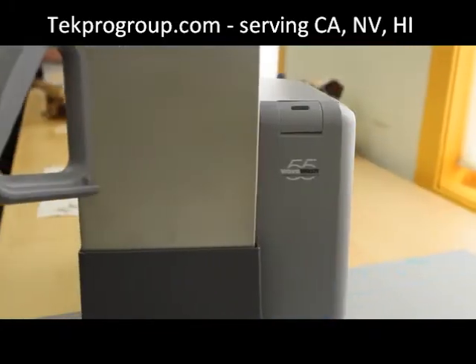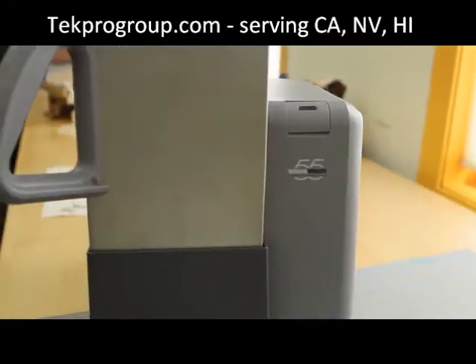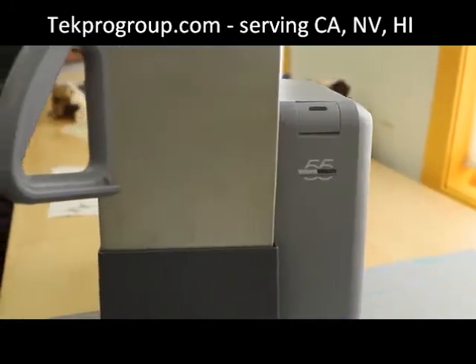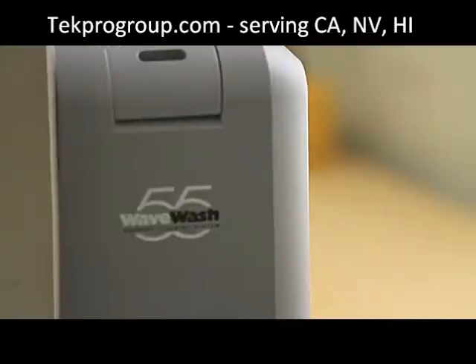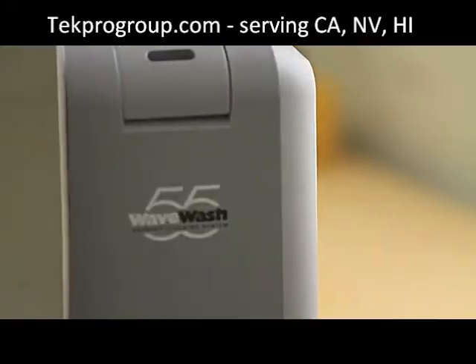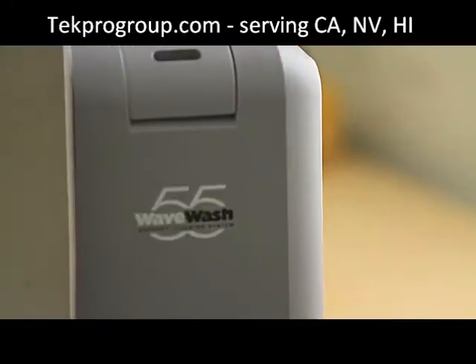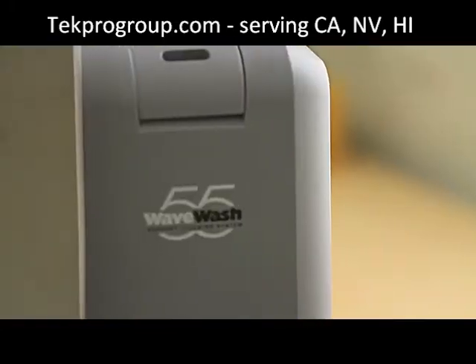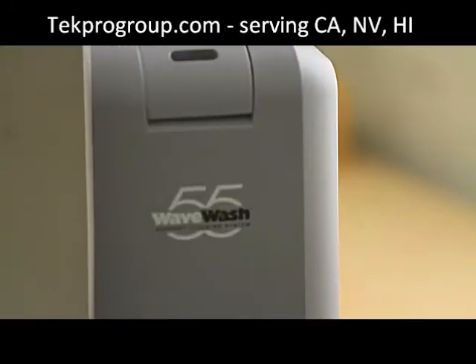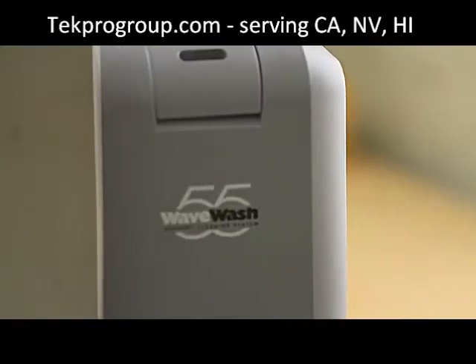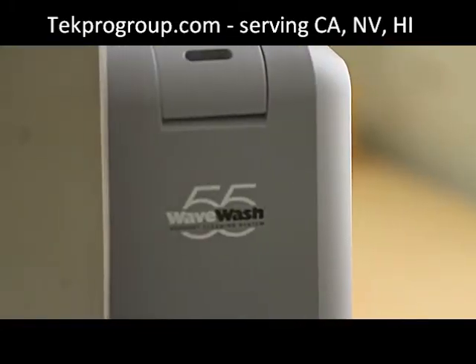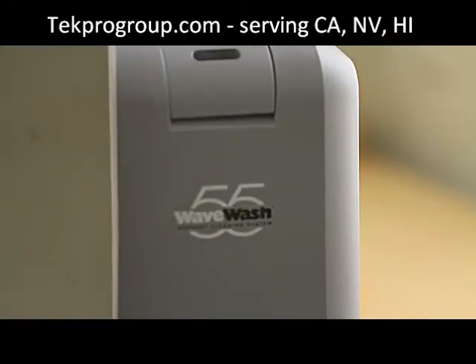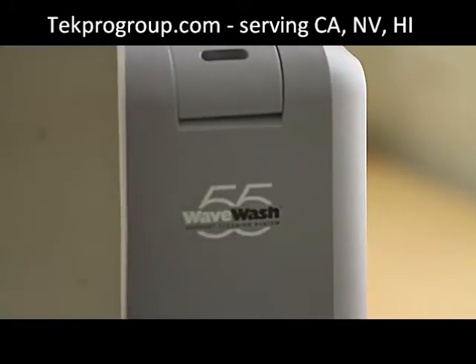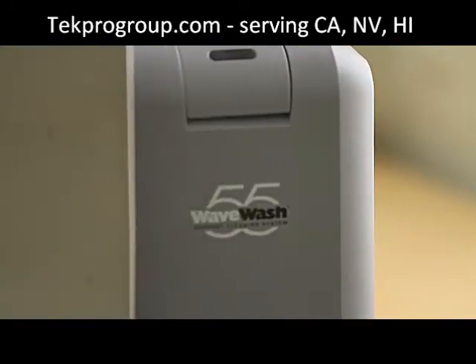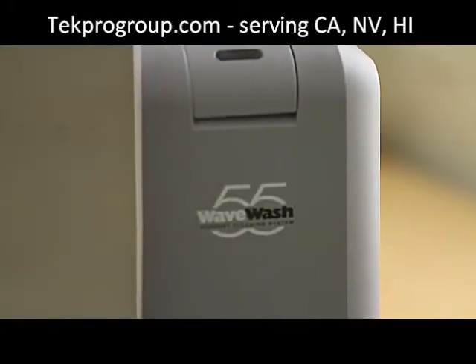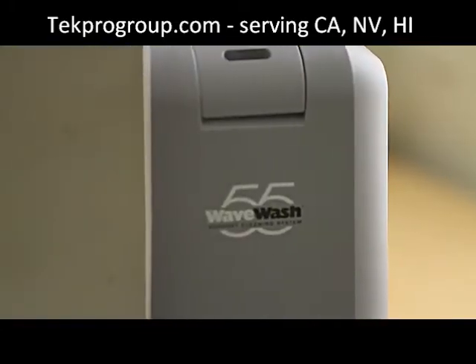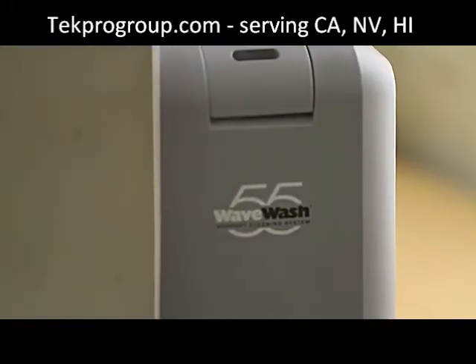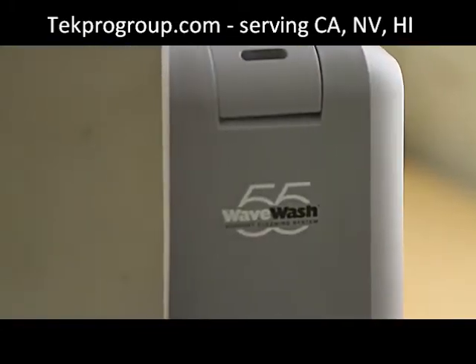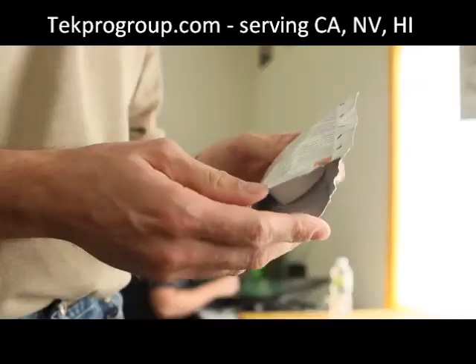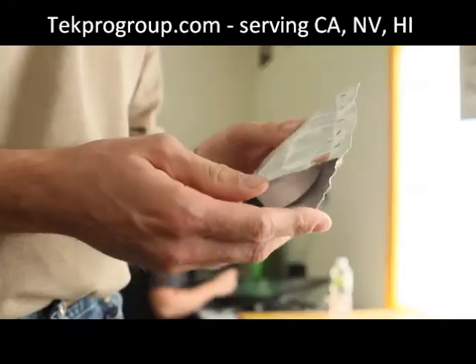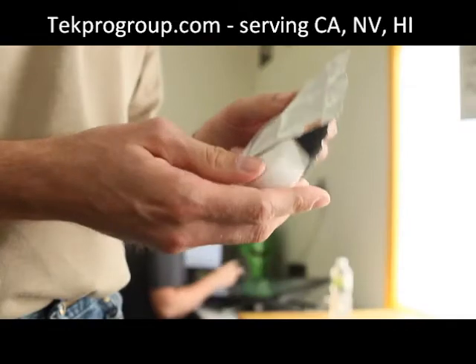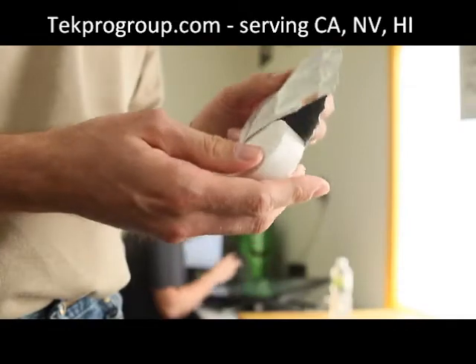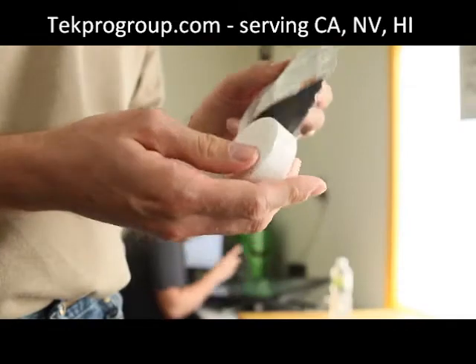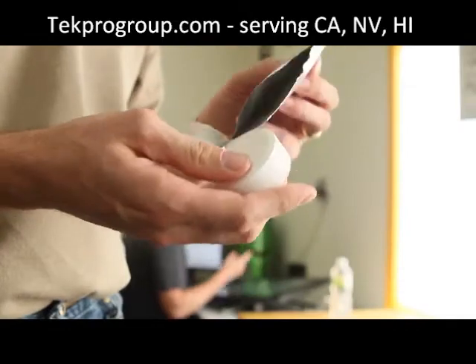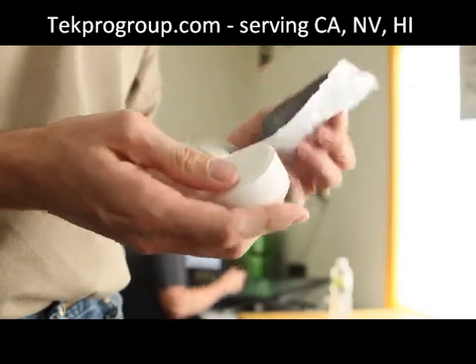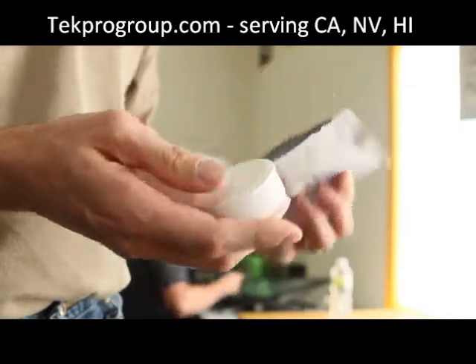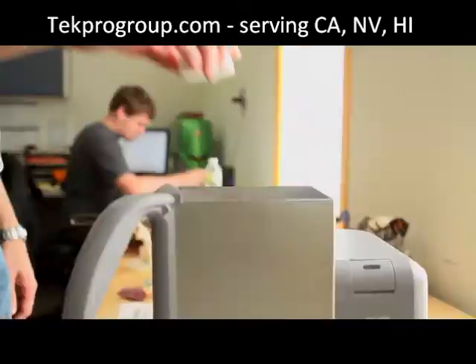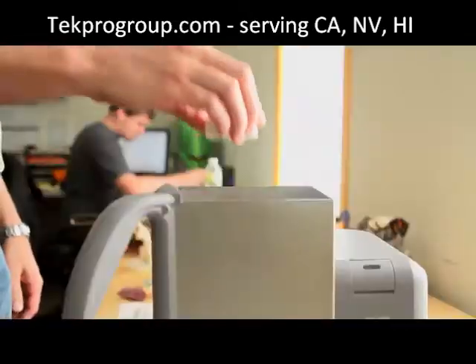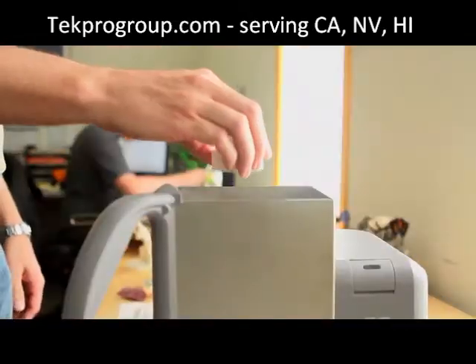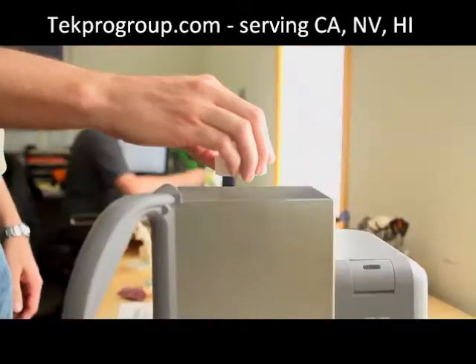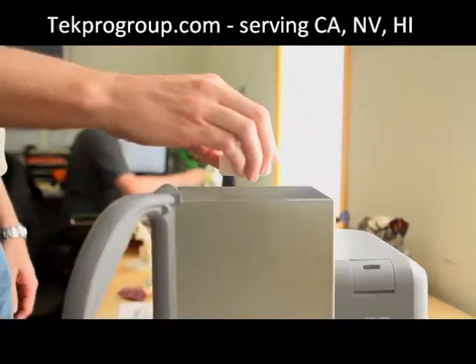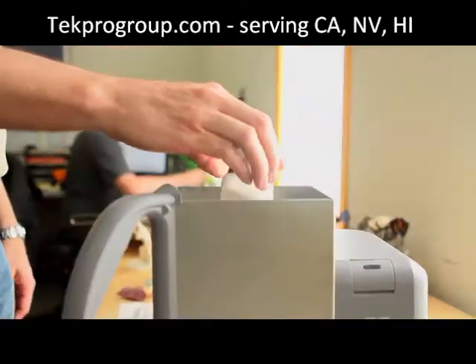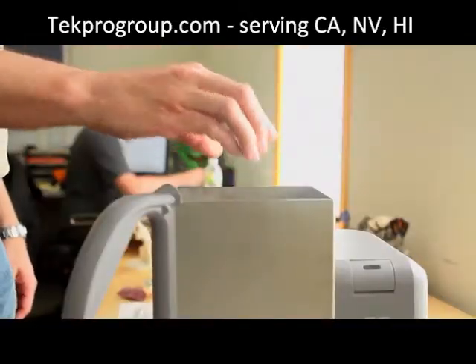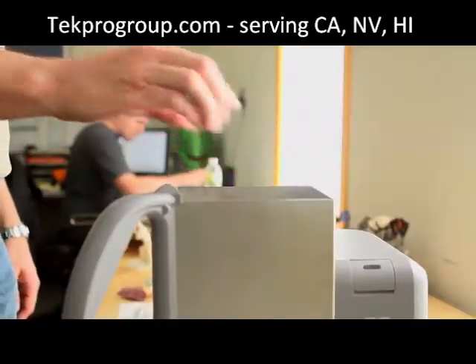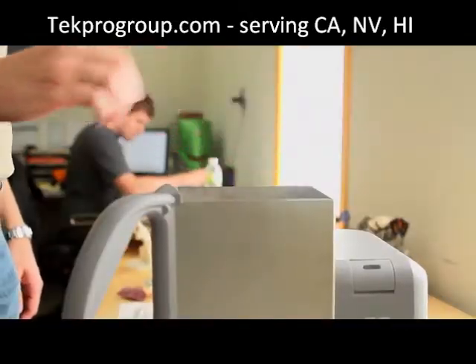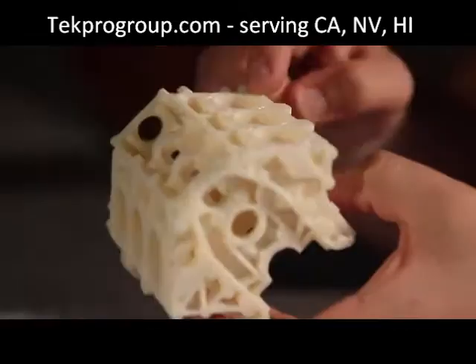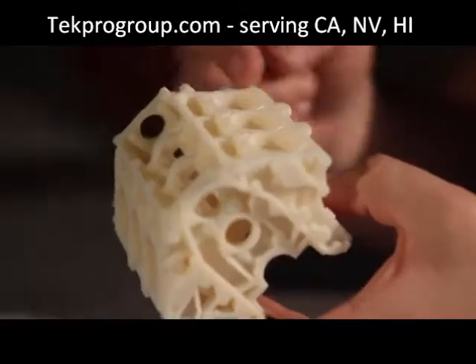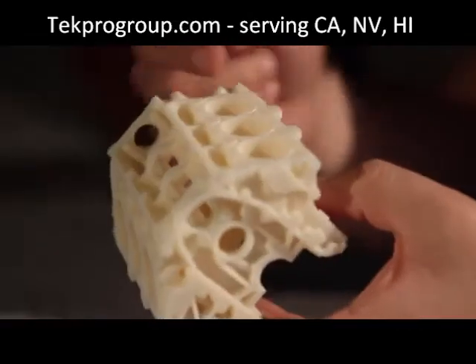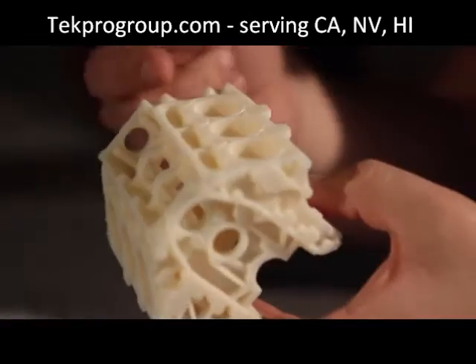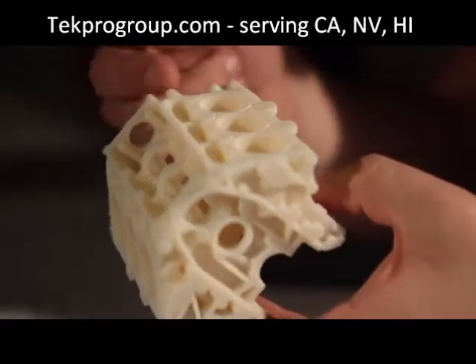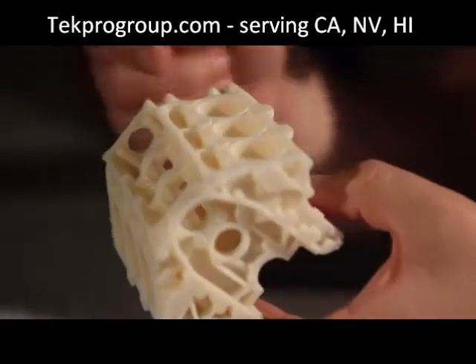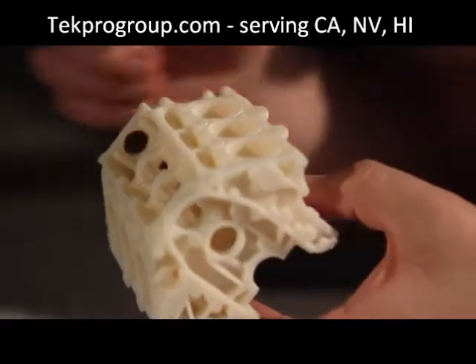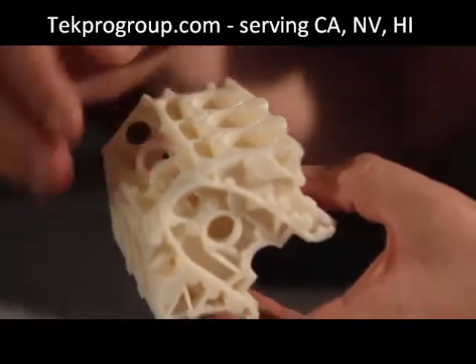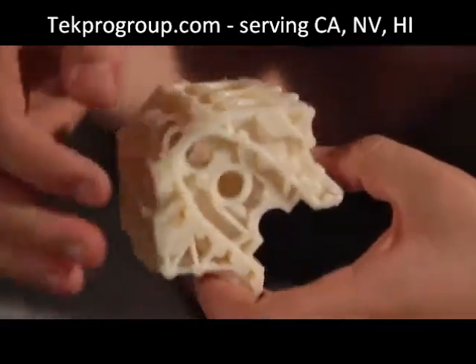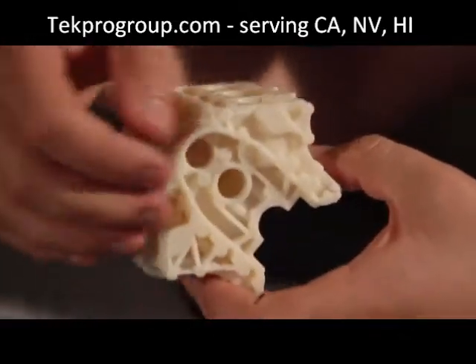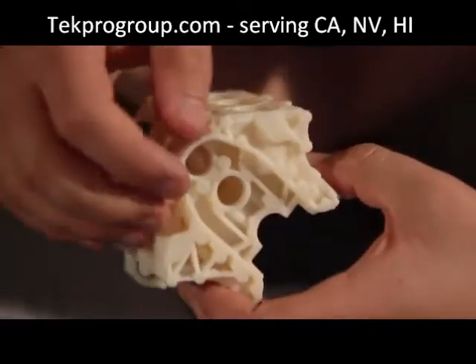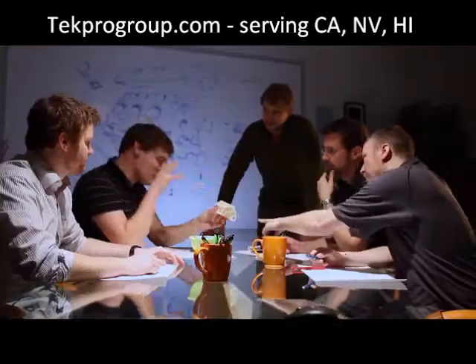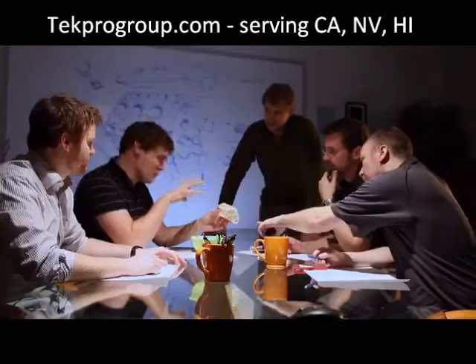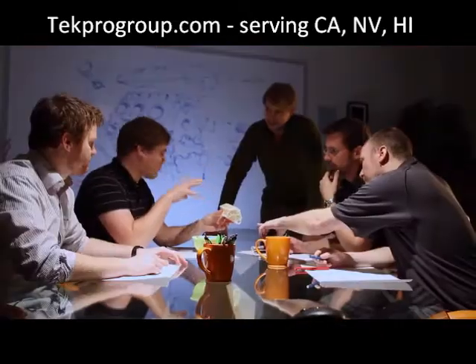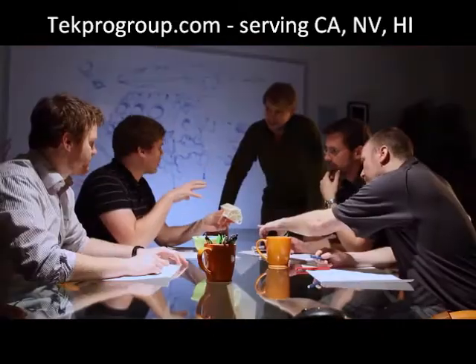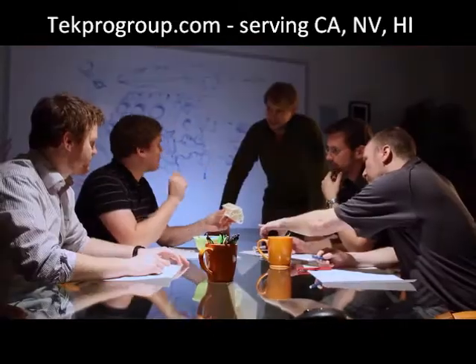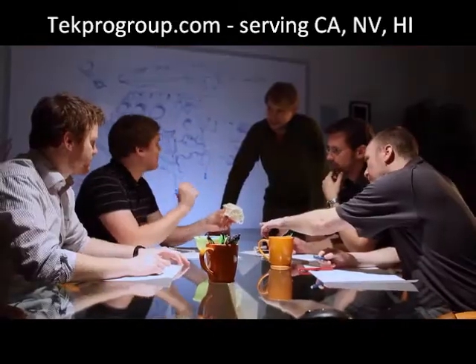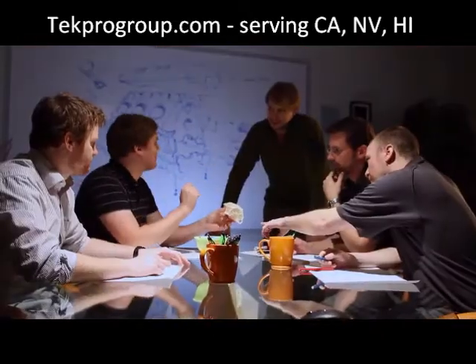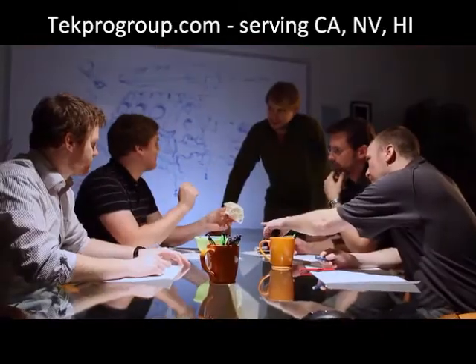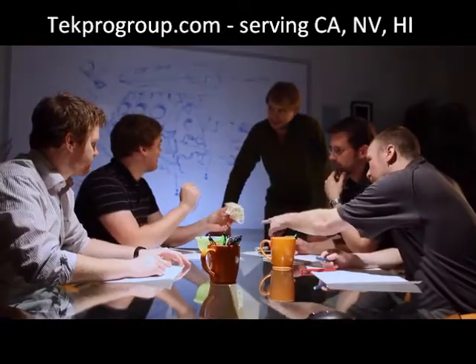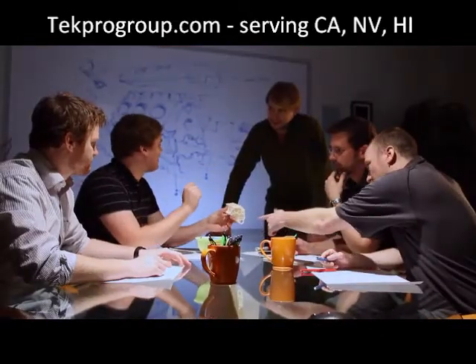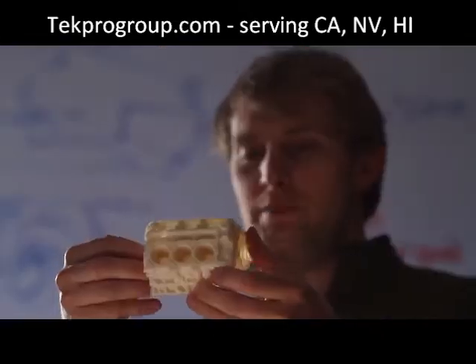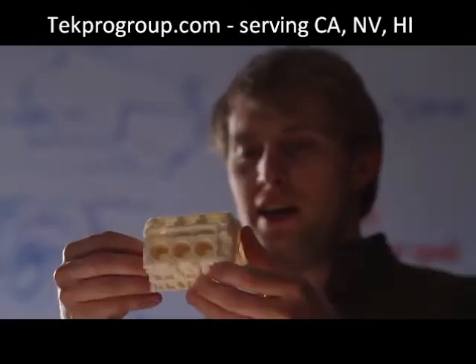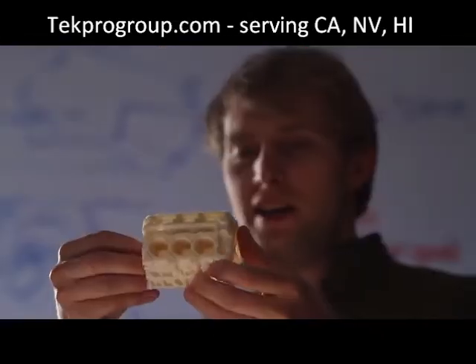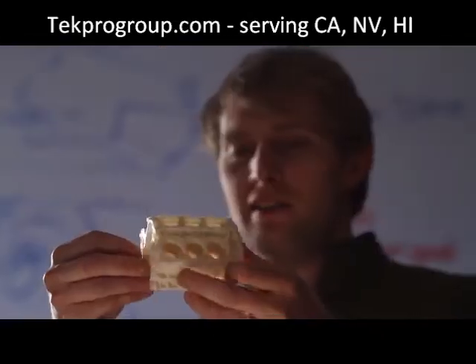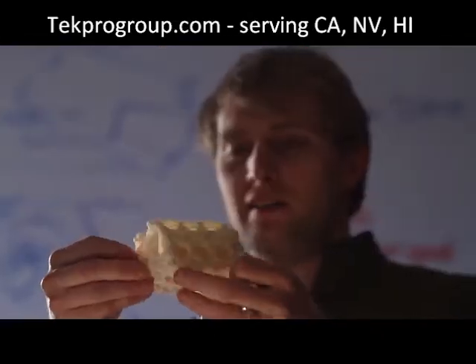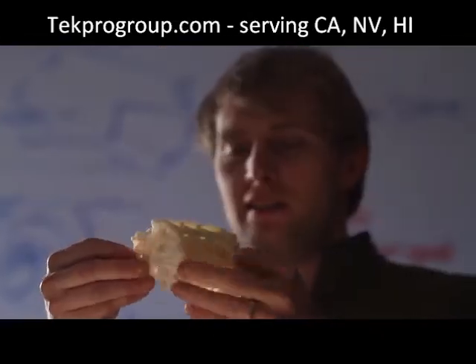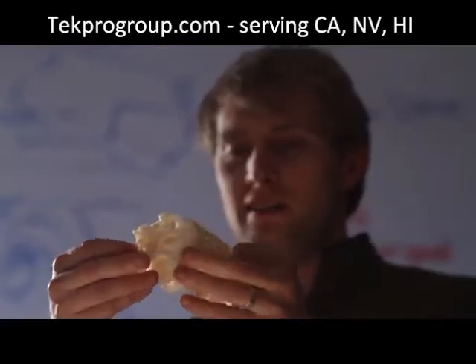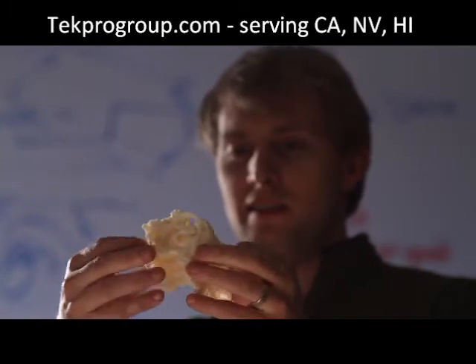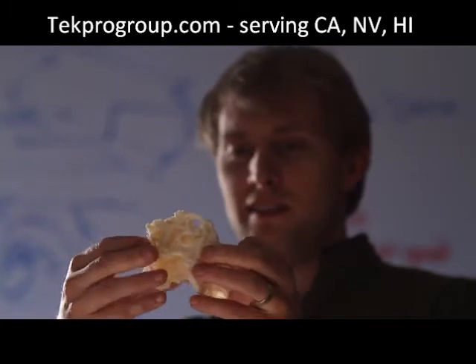The WaveWash 55 is so easy to use thanks to the EcoWorks tablet detergent. It makes support removal hands-free and eco-friendly.